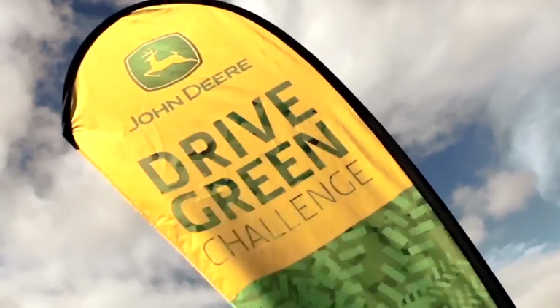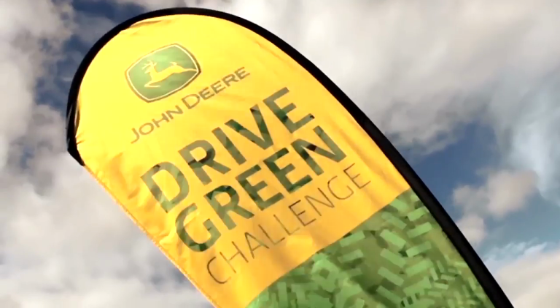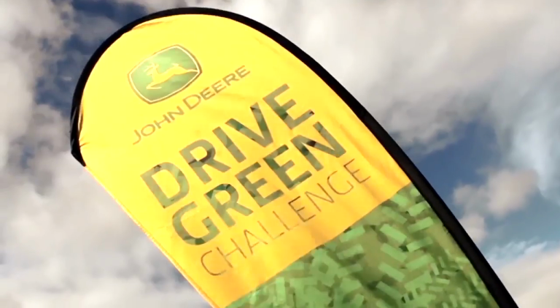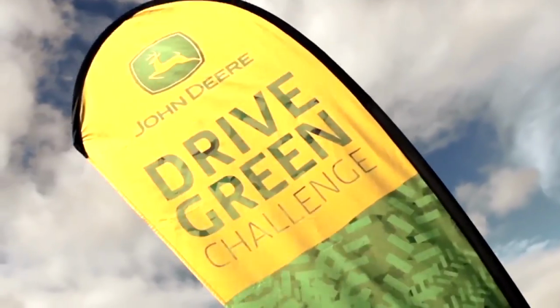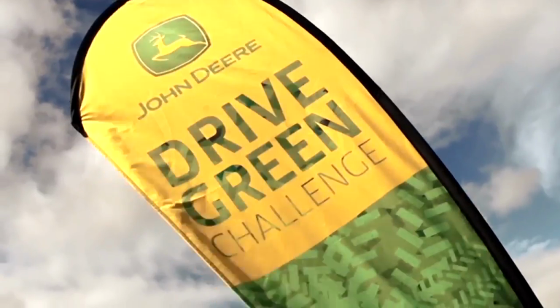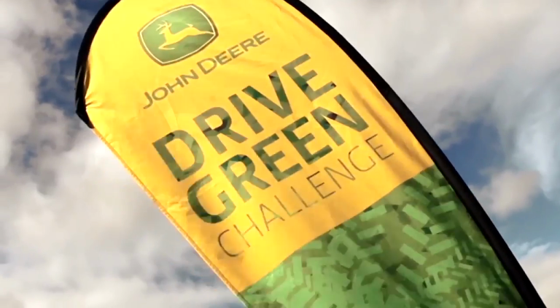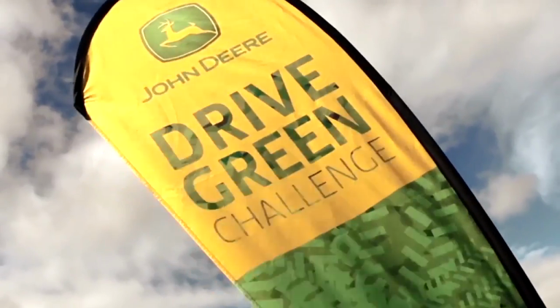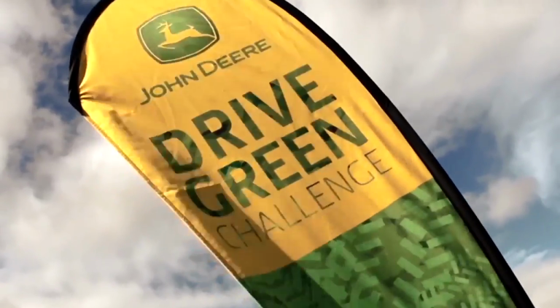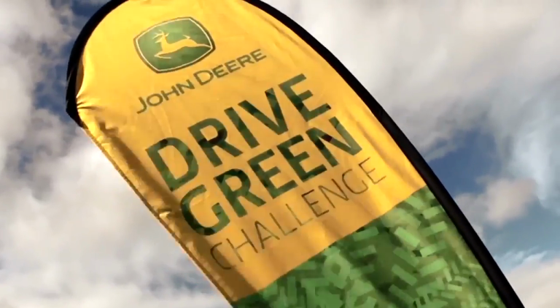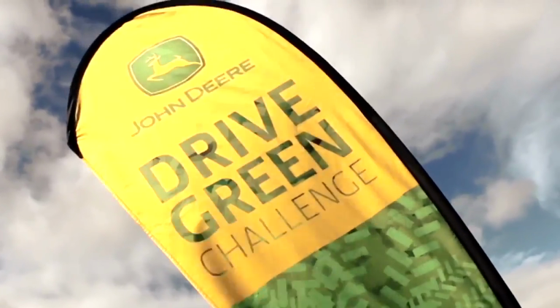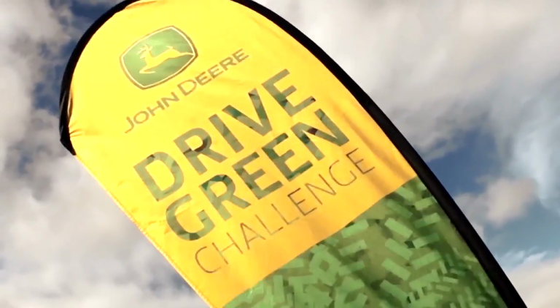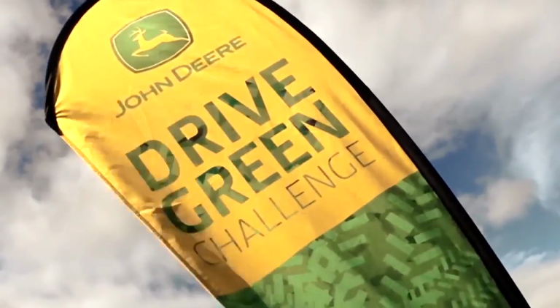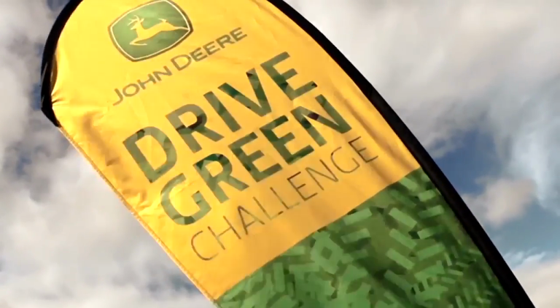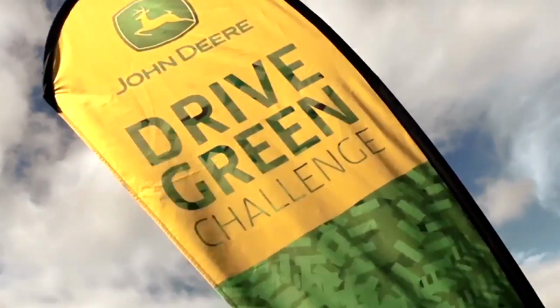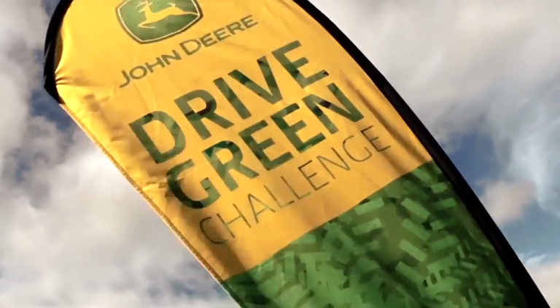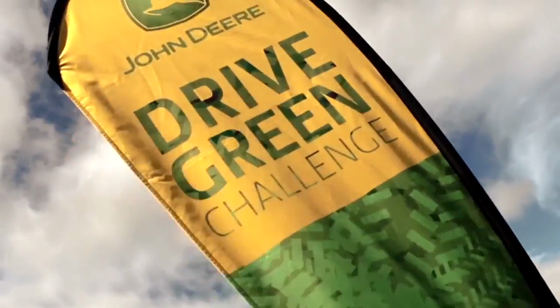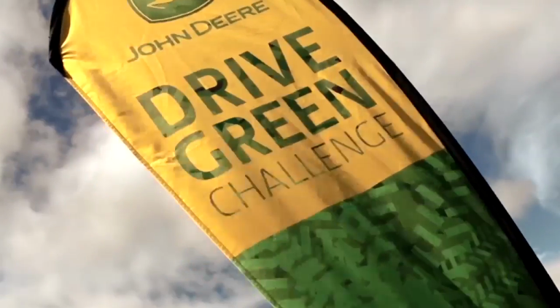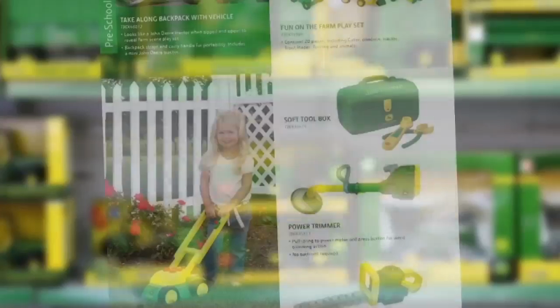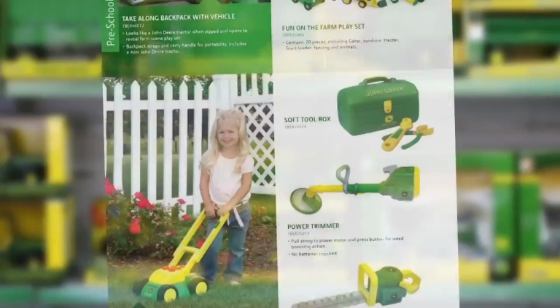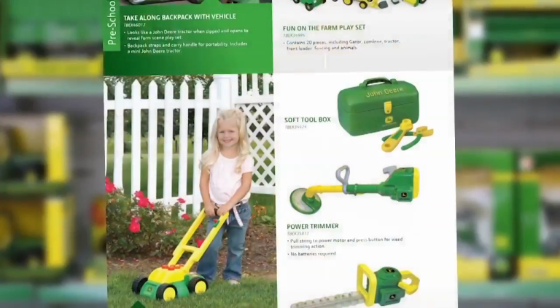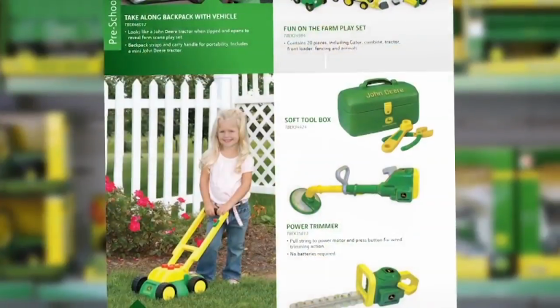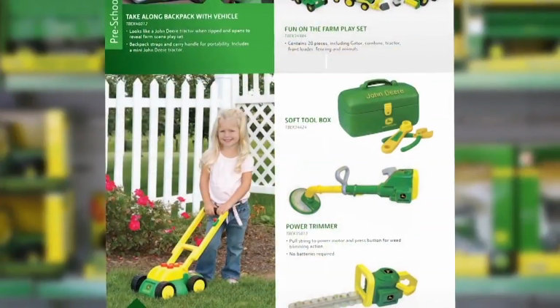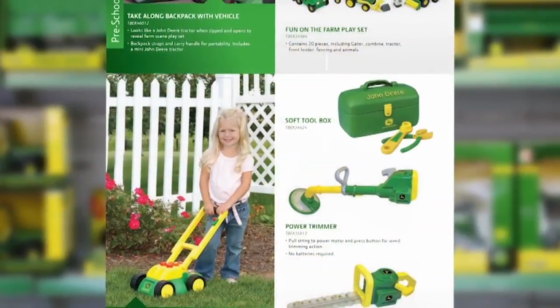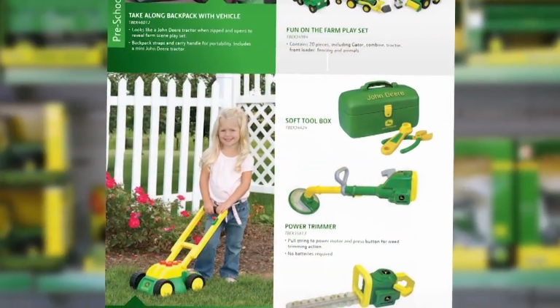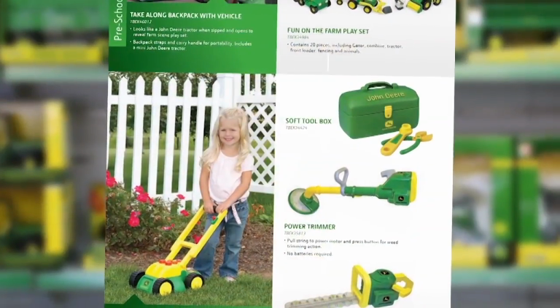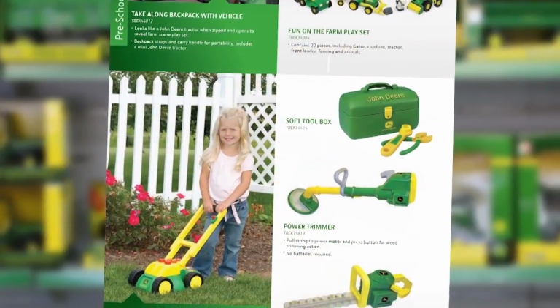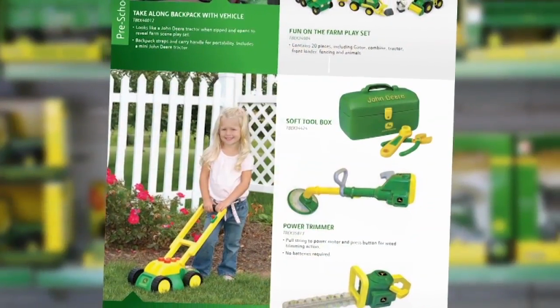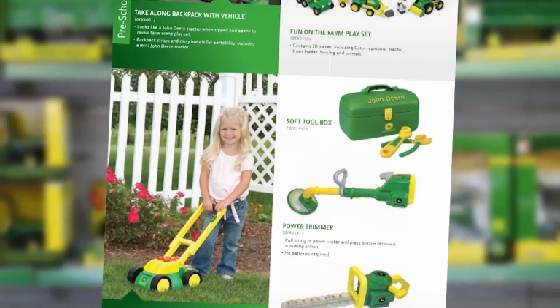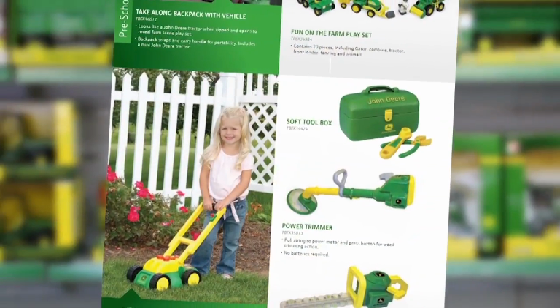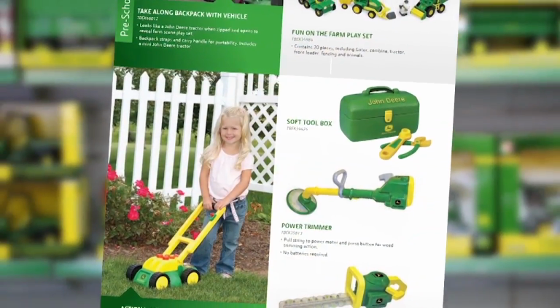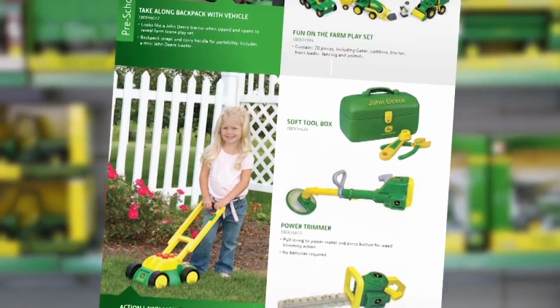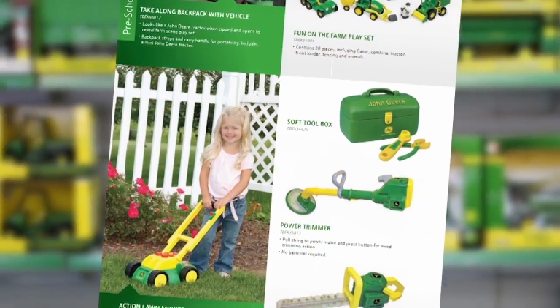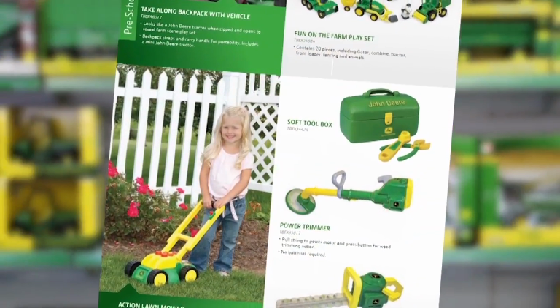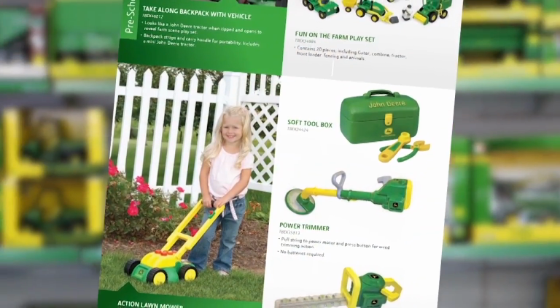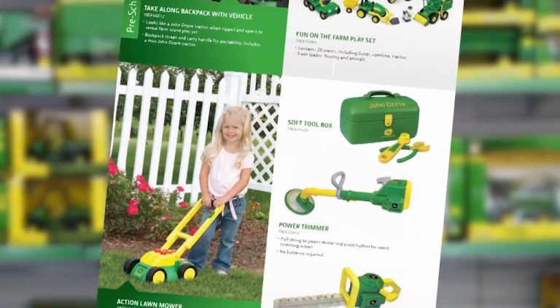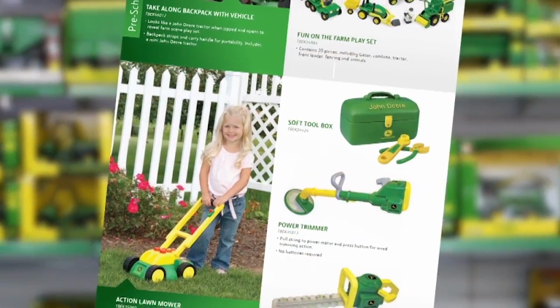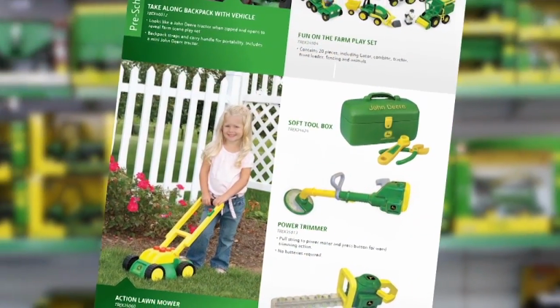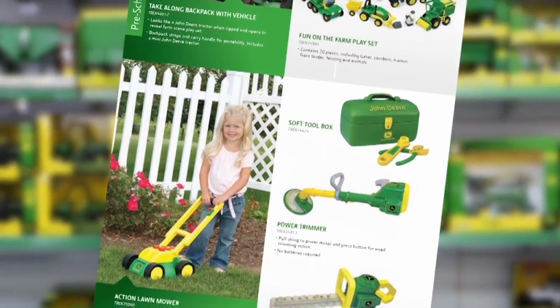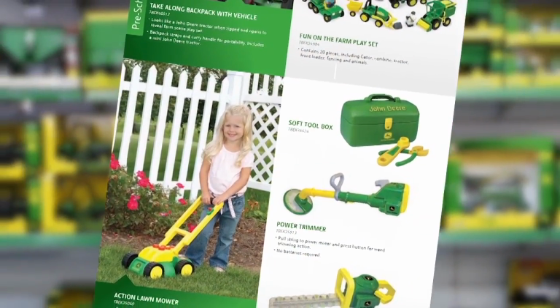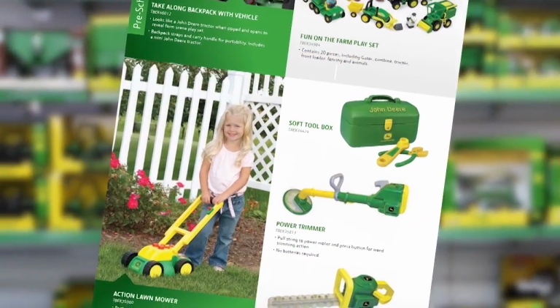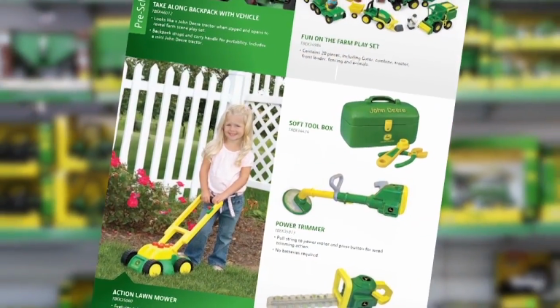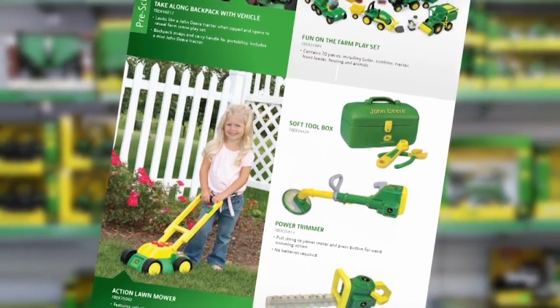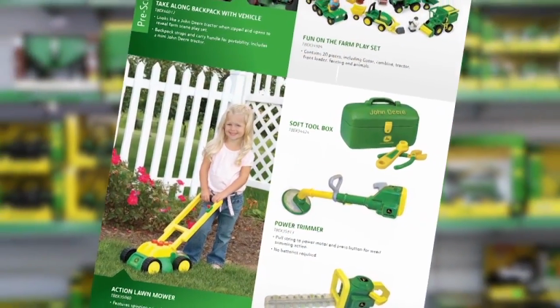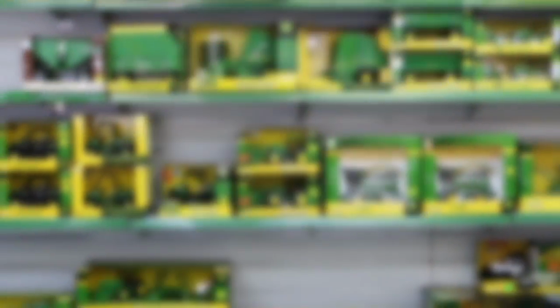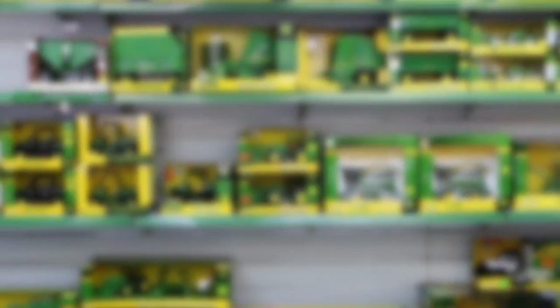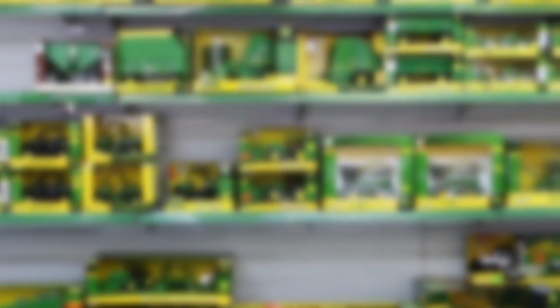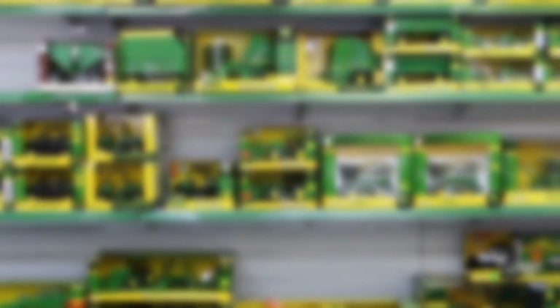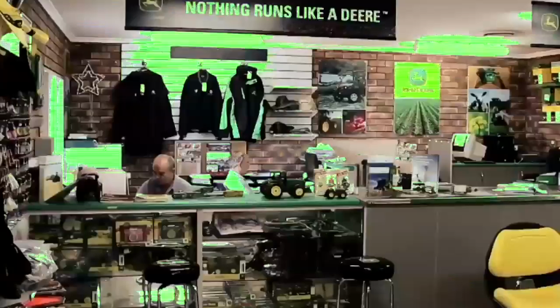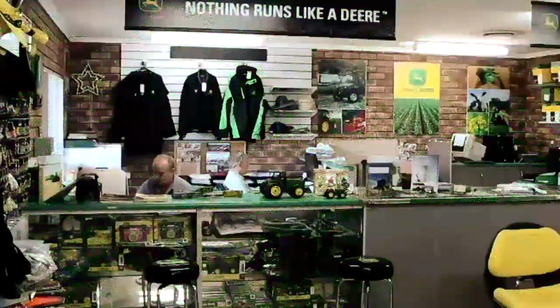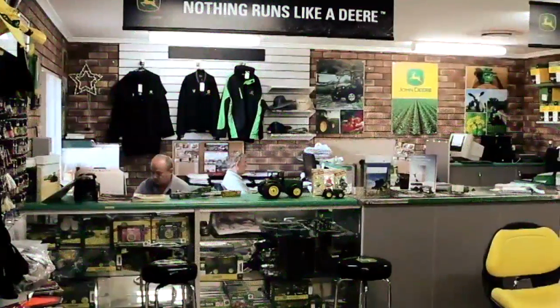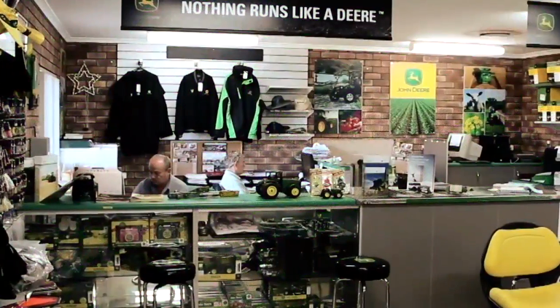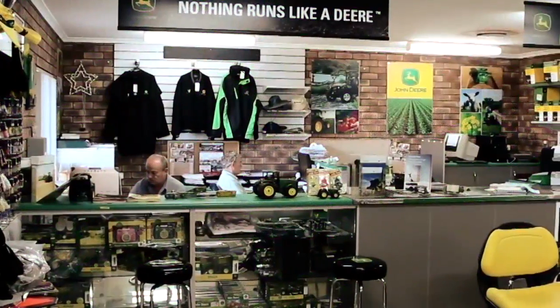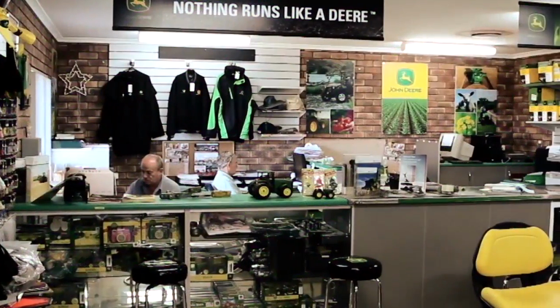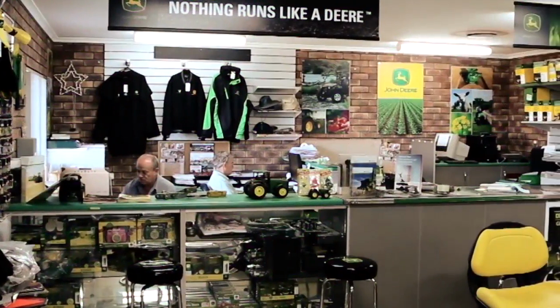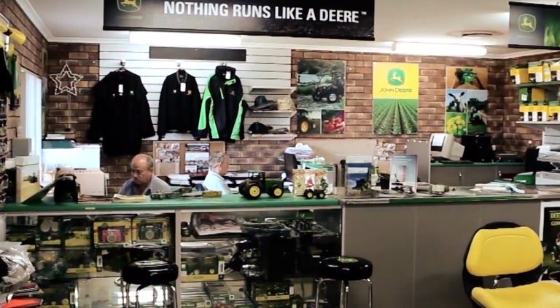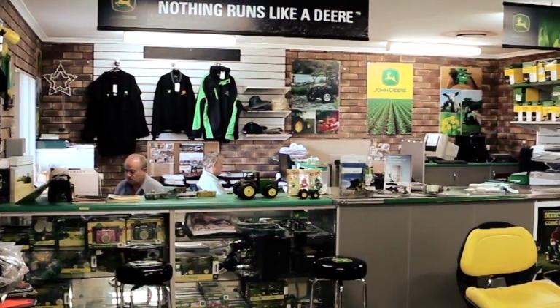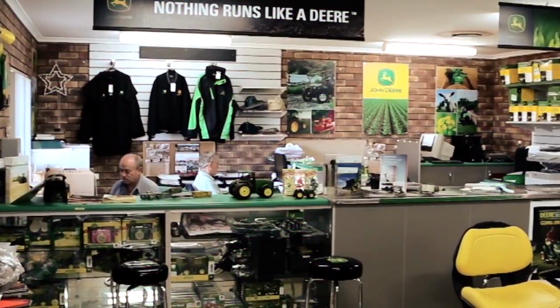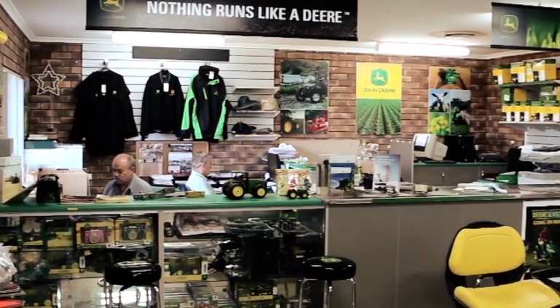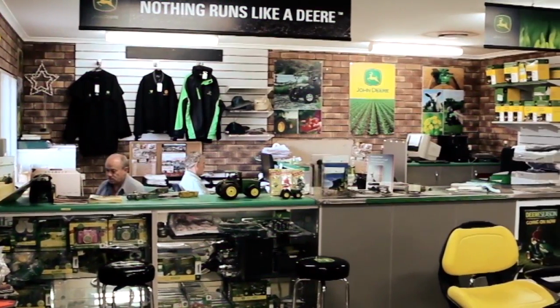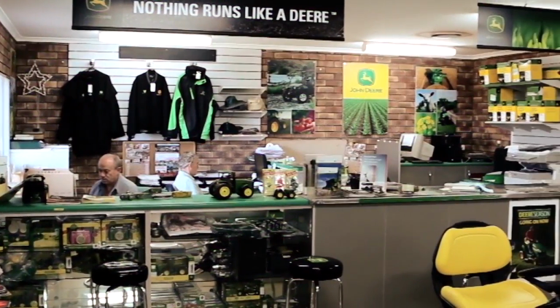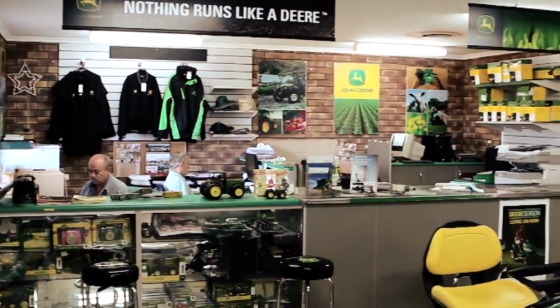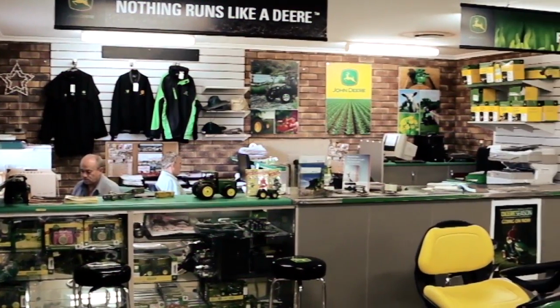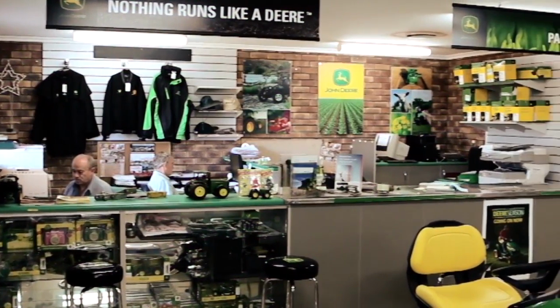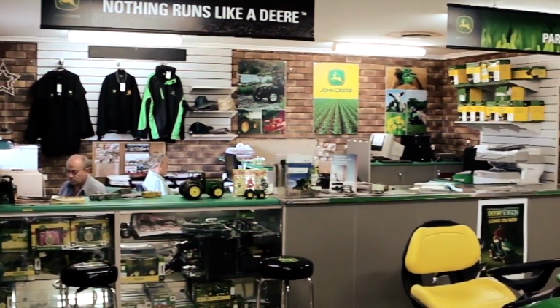Check out the huge range of John Deere toys and merchandise in our showroom. Better yet, ask to be sent the latest John Deere toy catalogue.